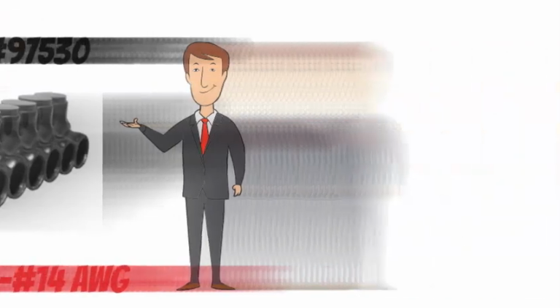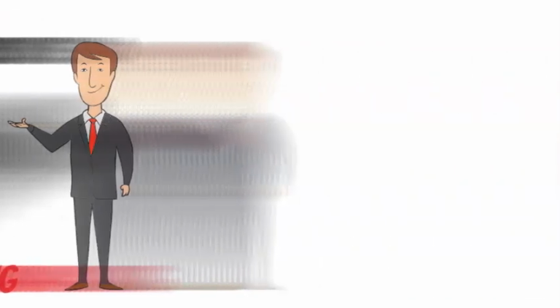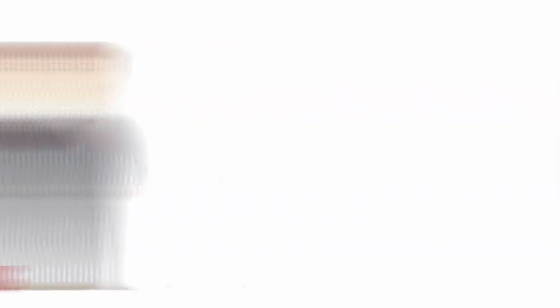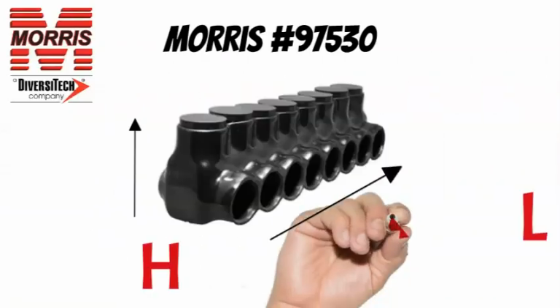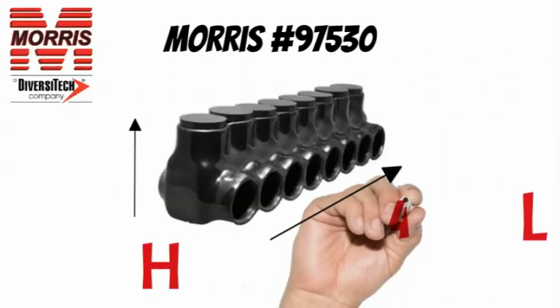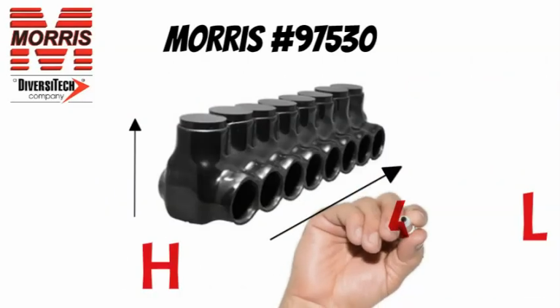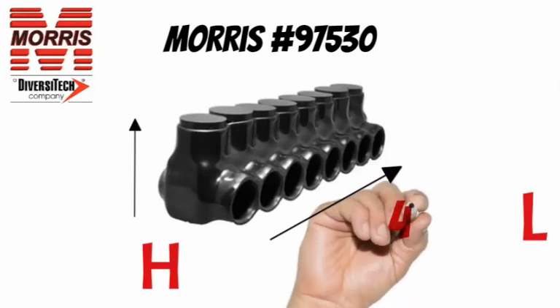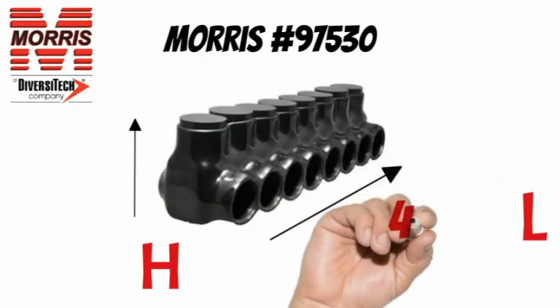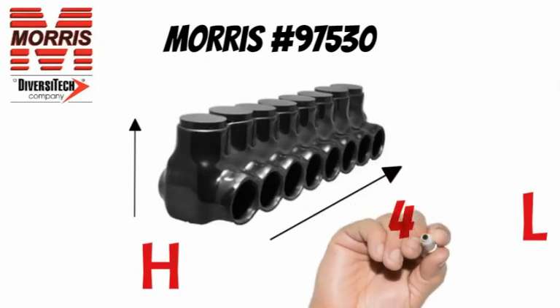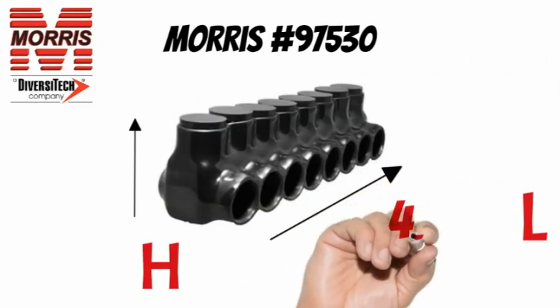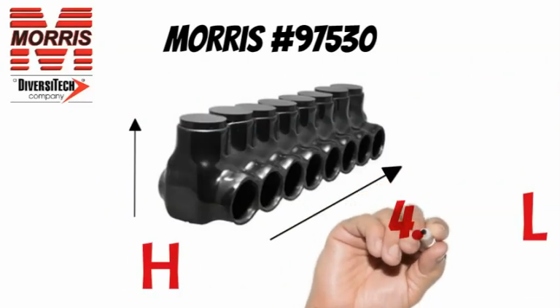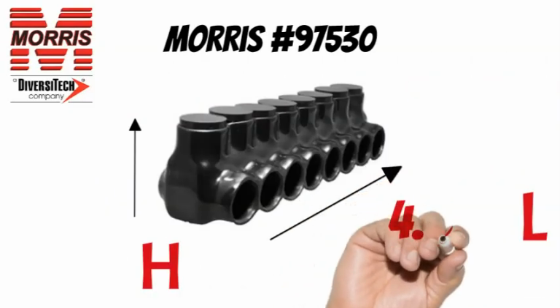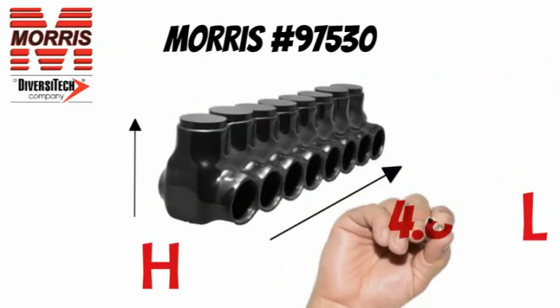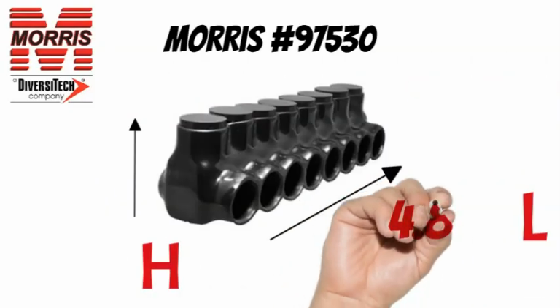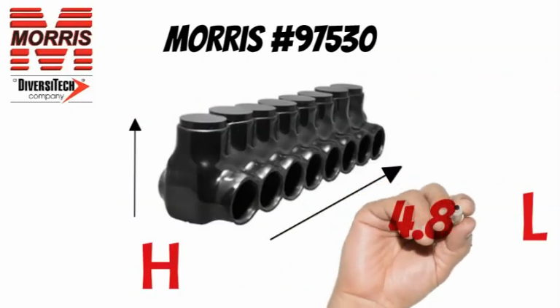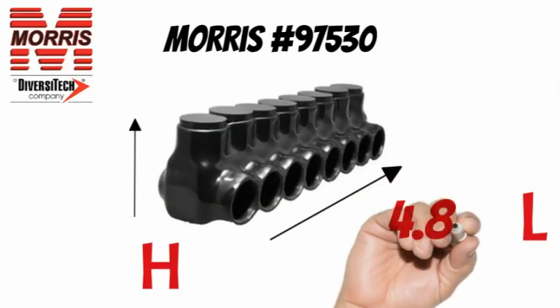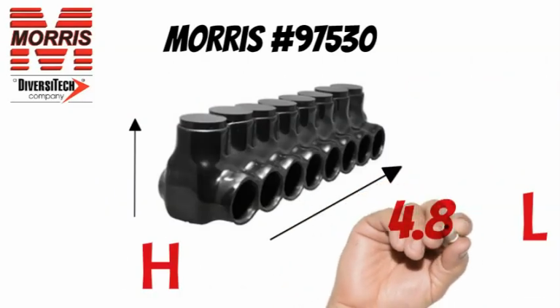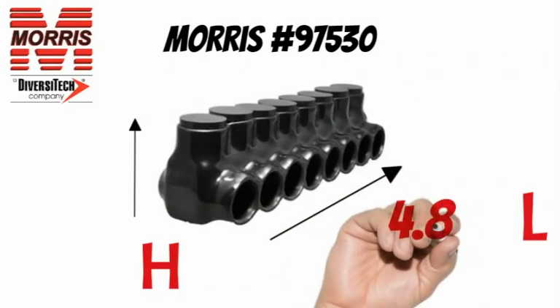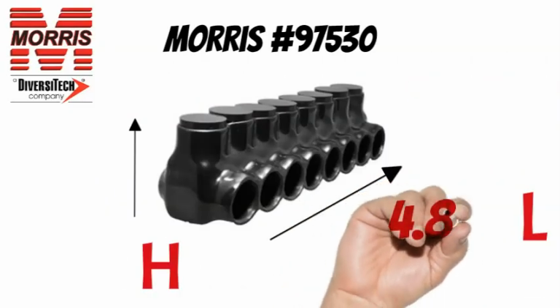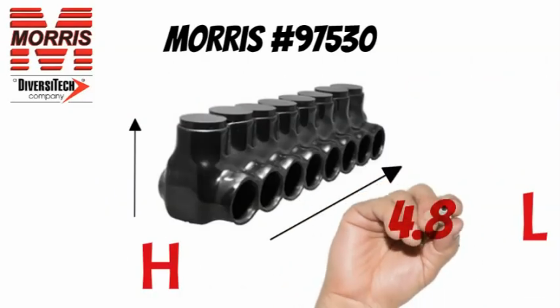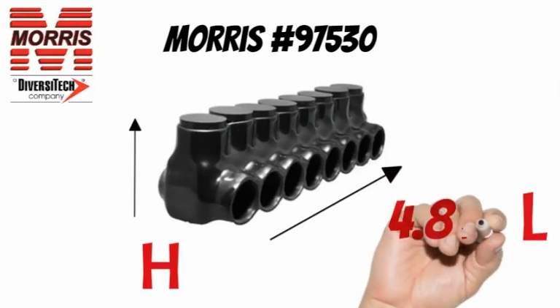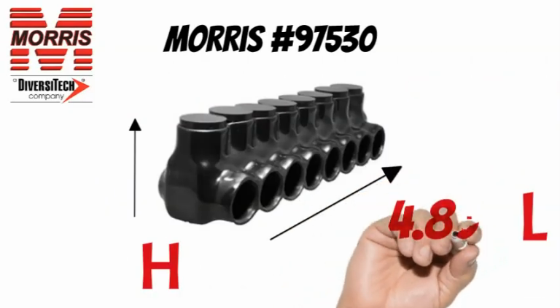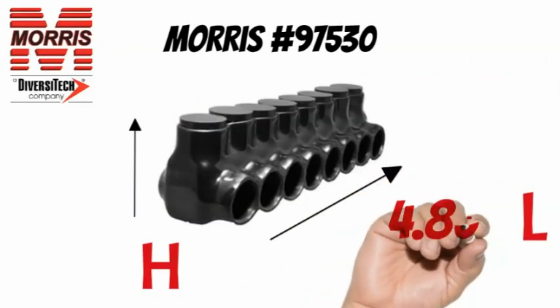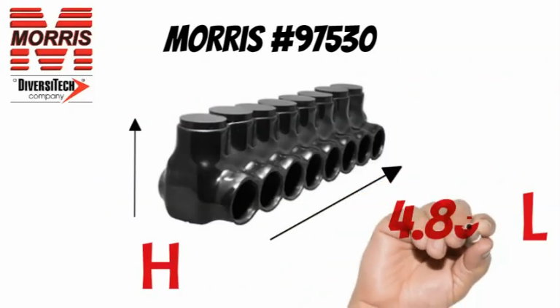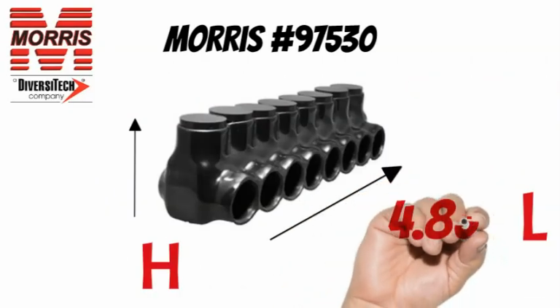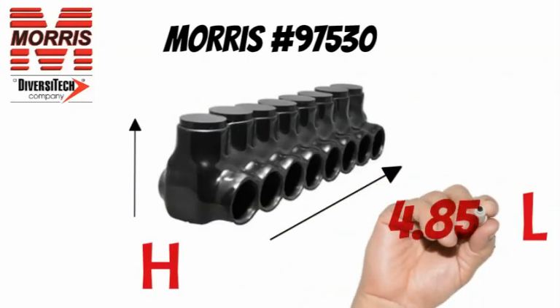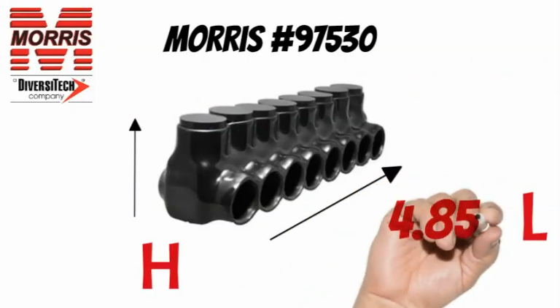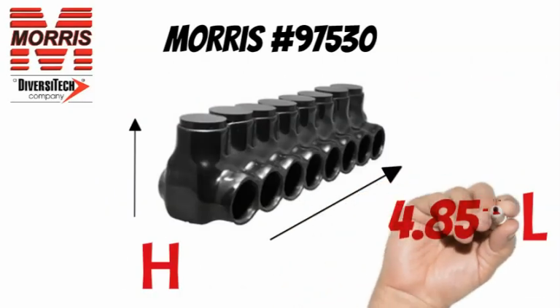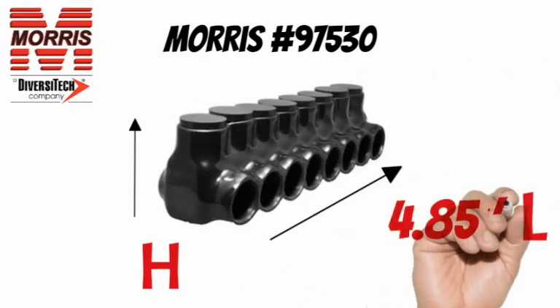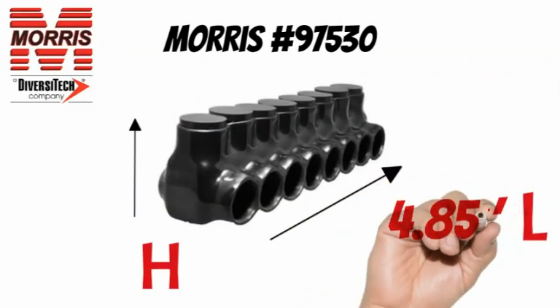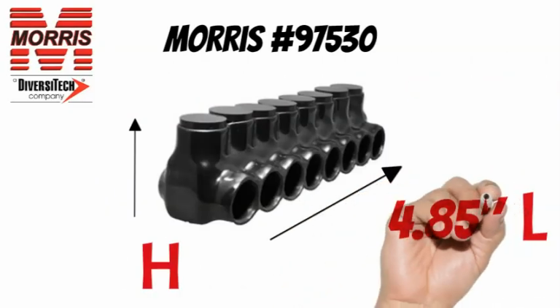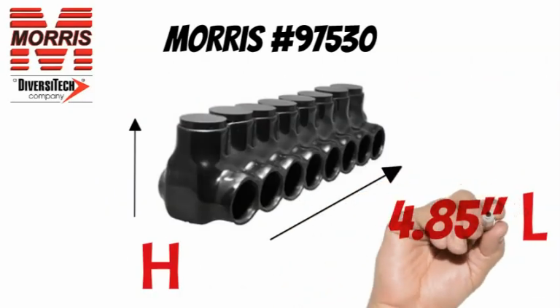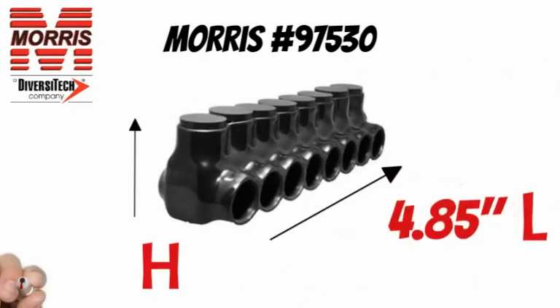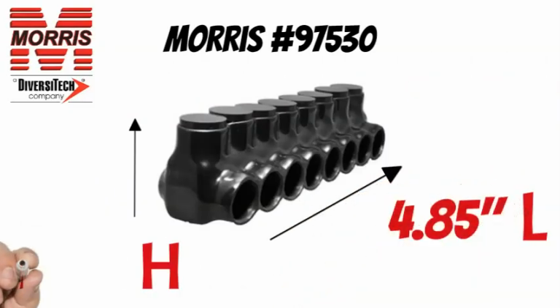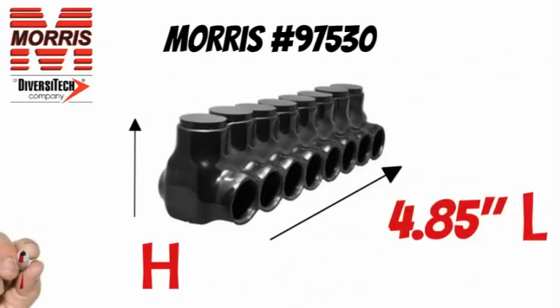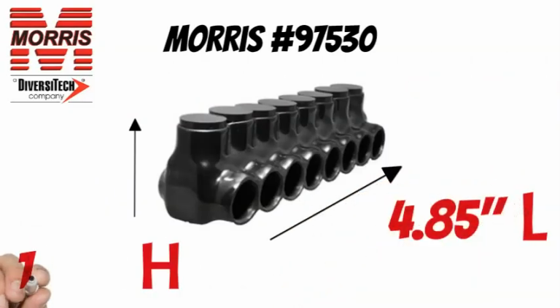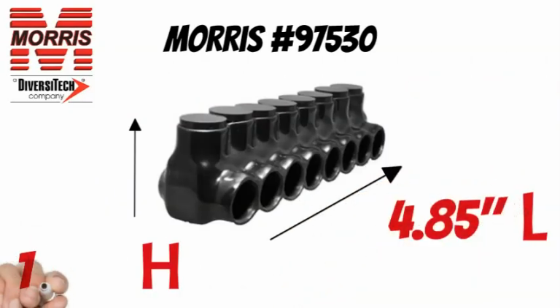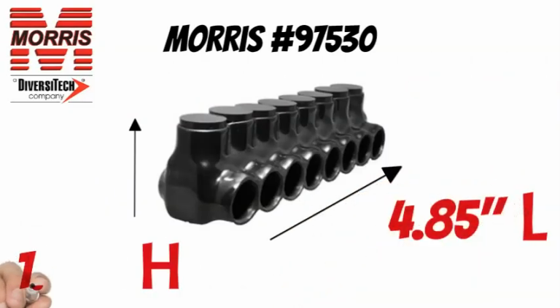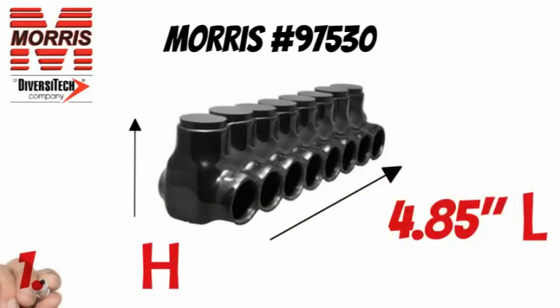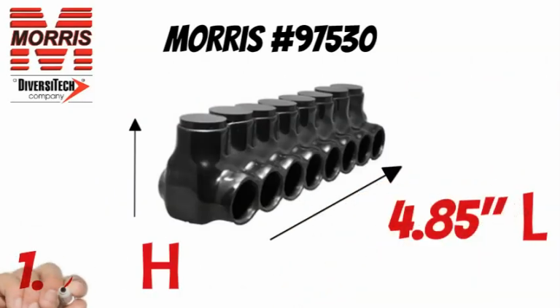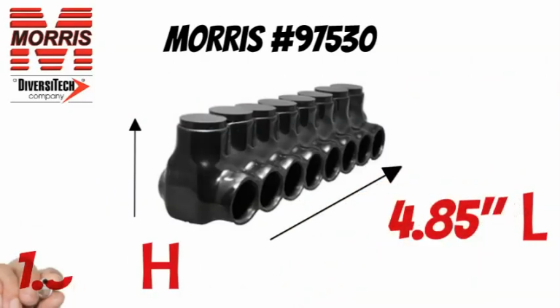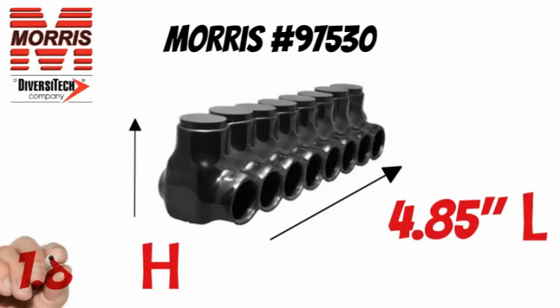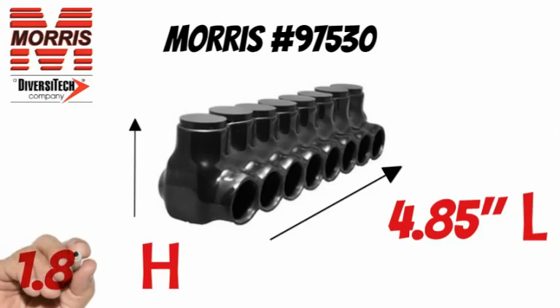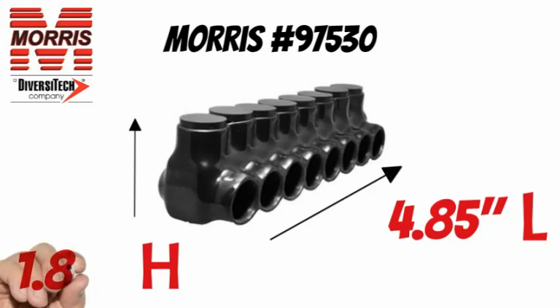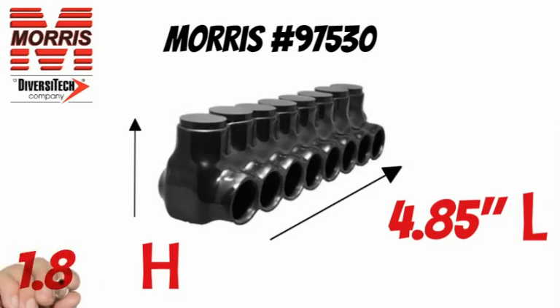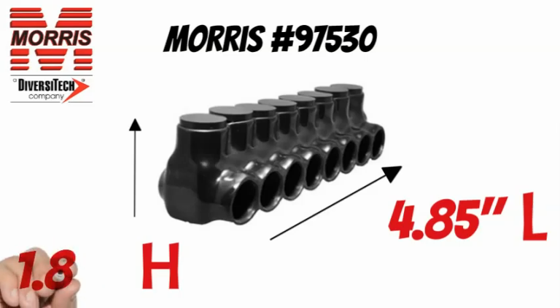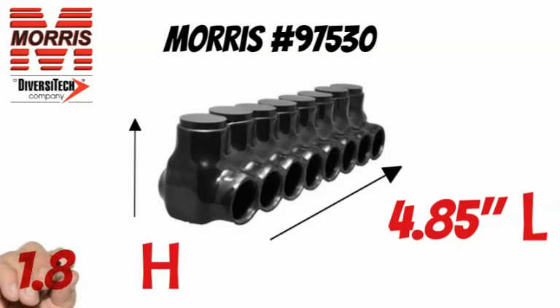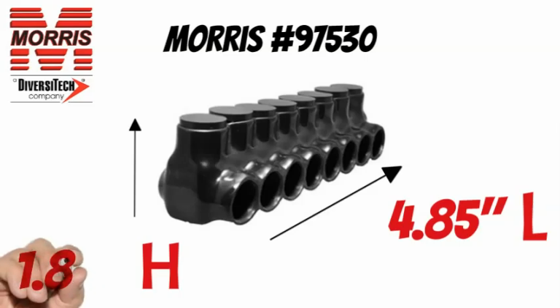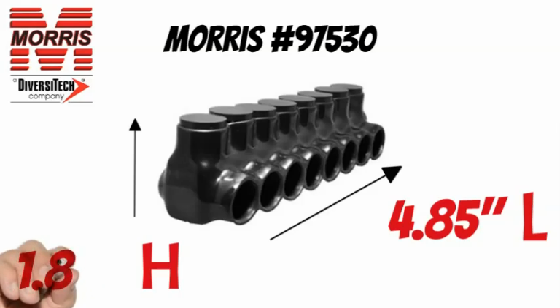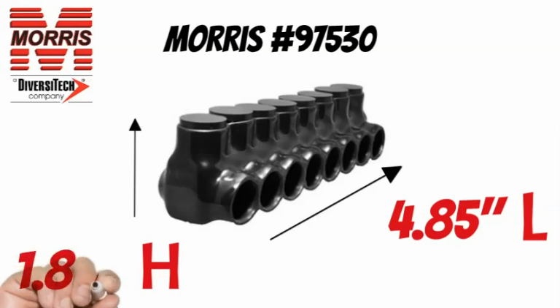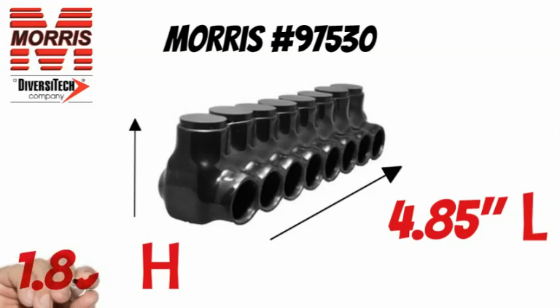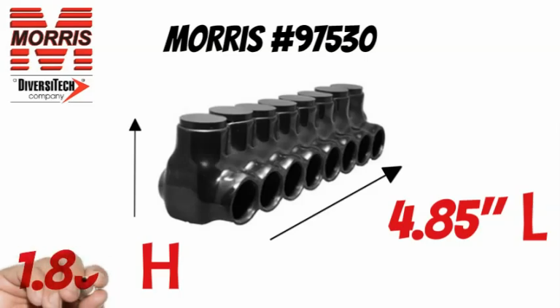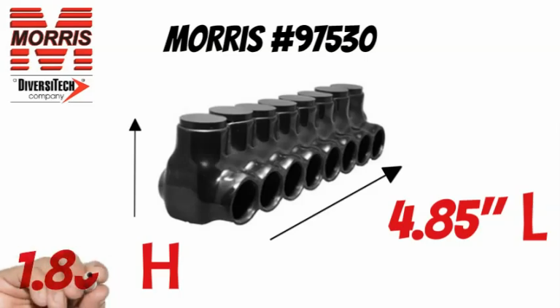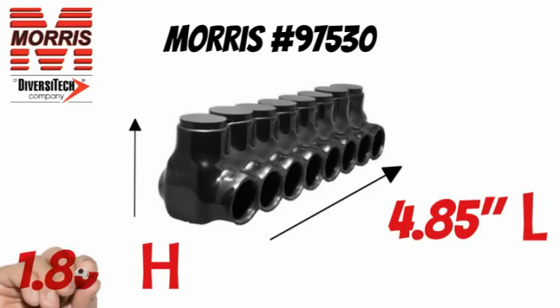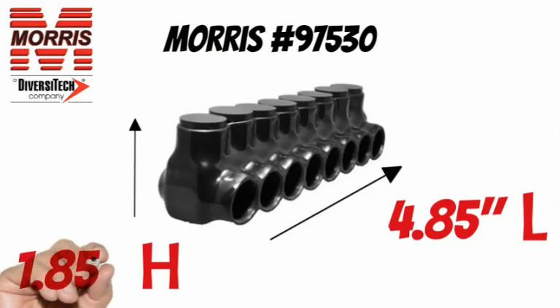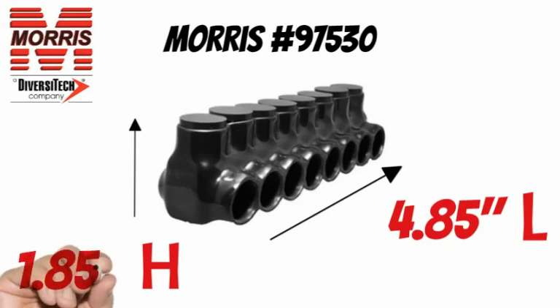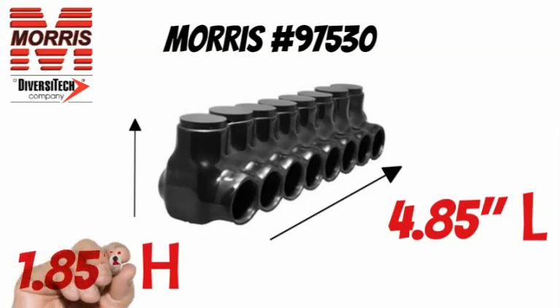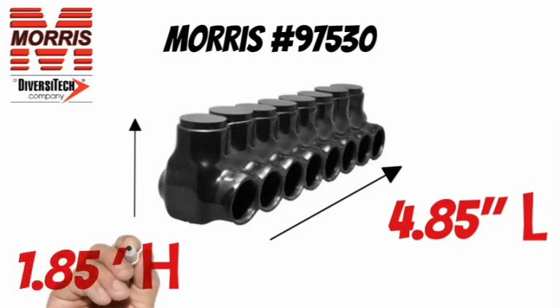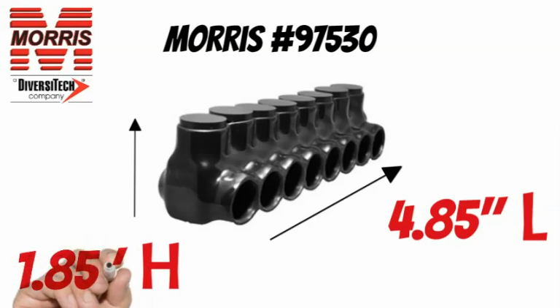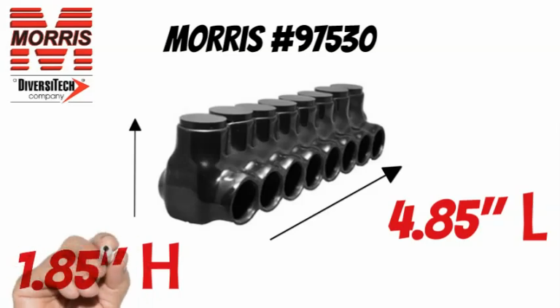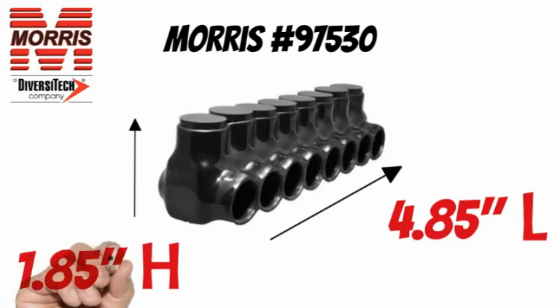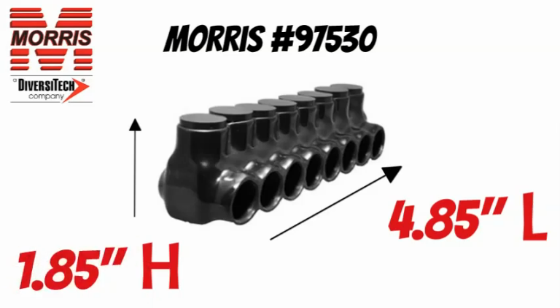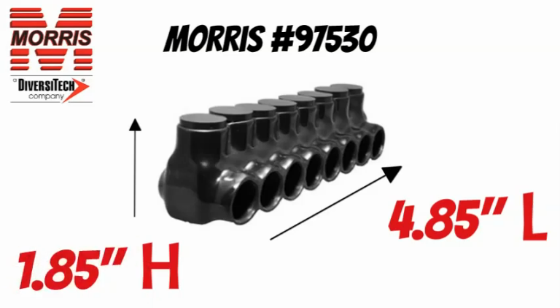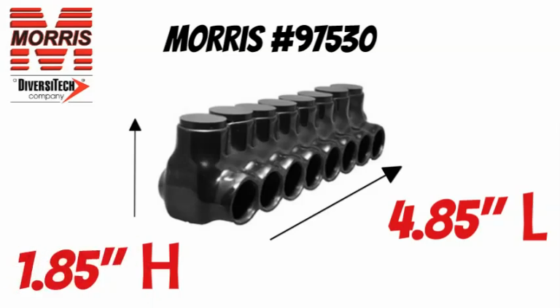The Morris No. 97530 measures 4.85 inches long and 1.85 inches tall.